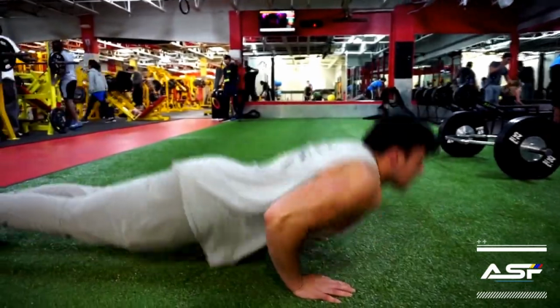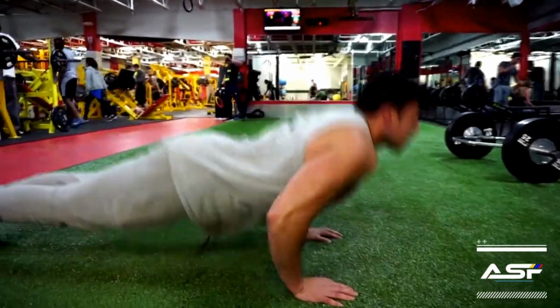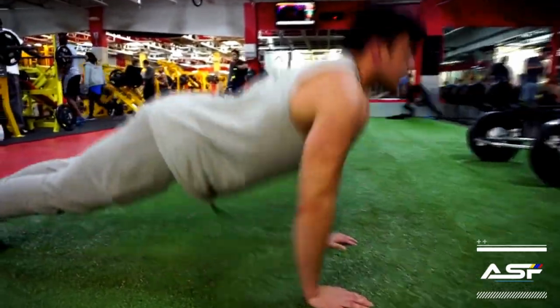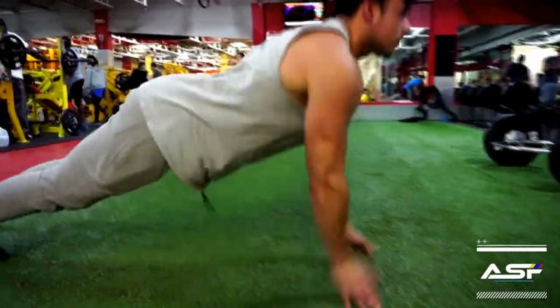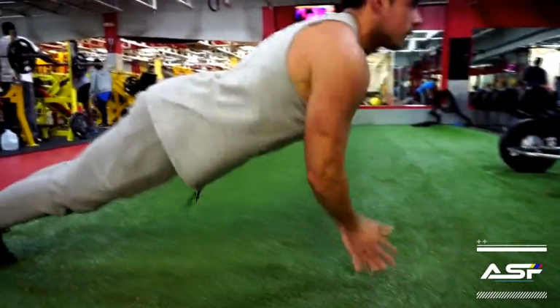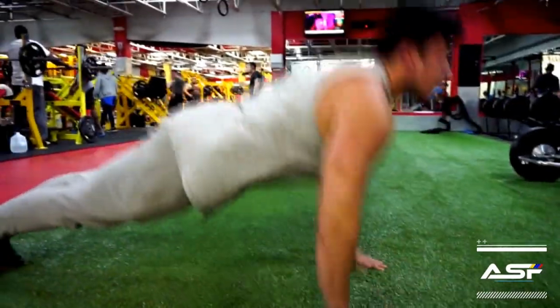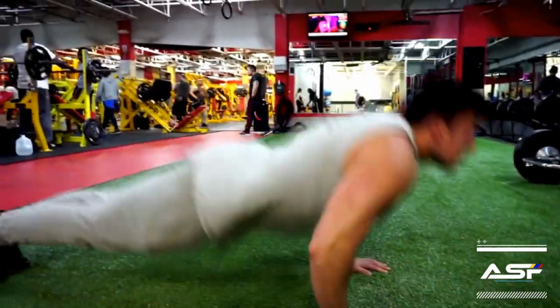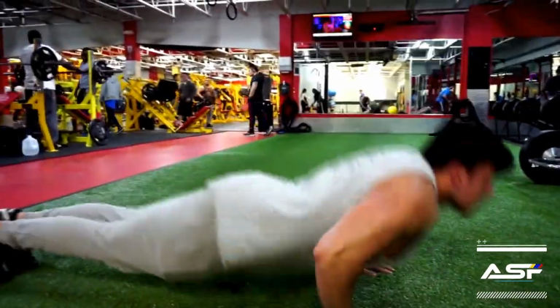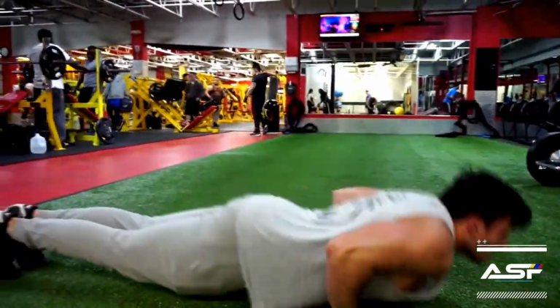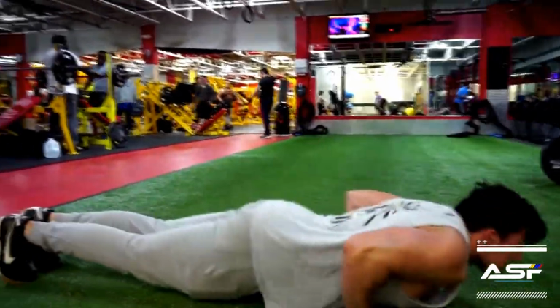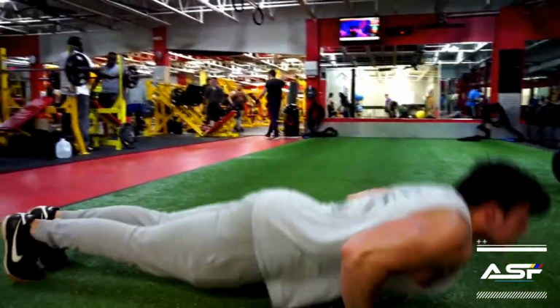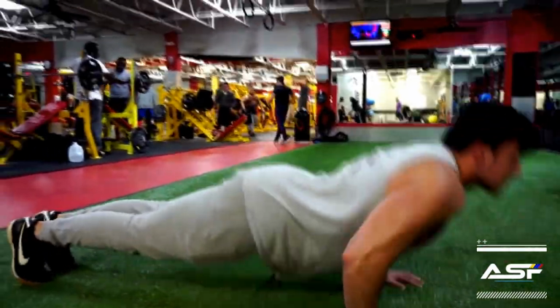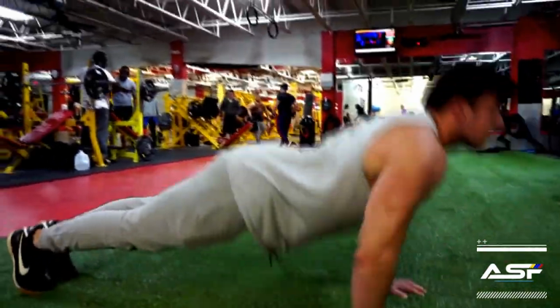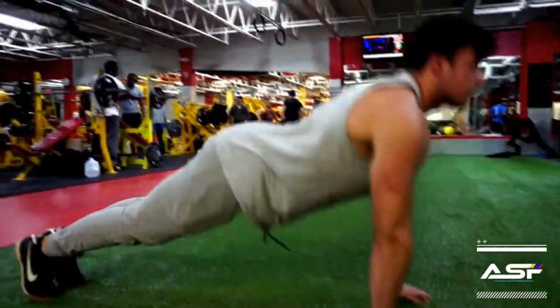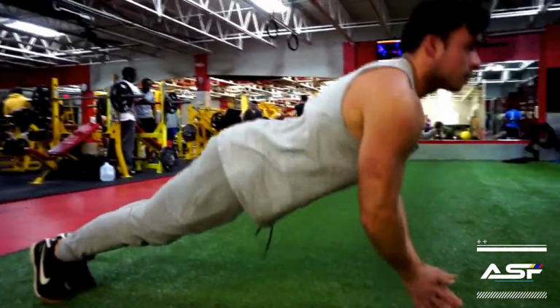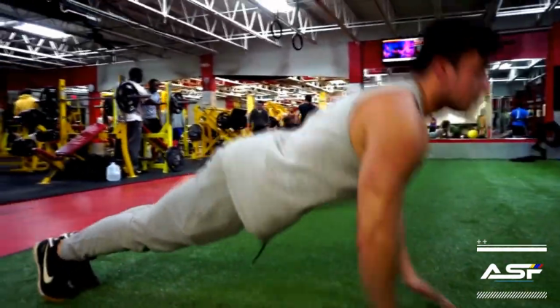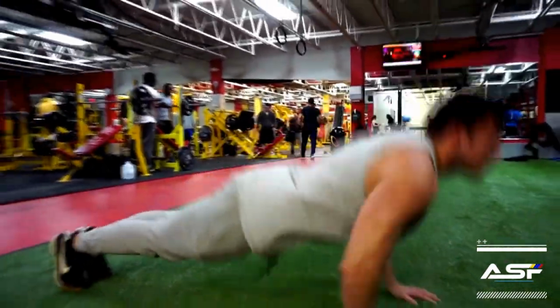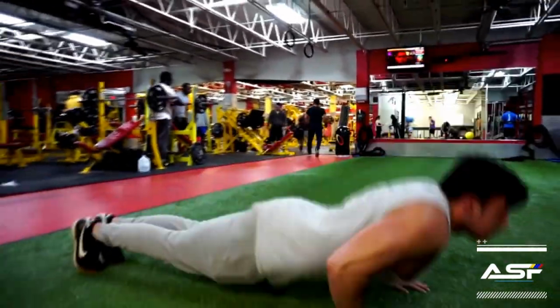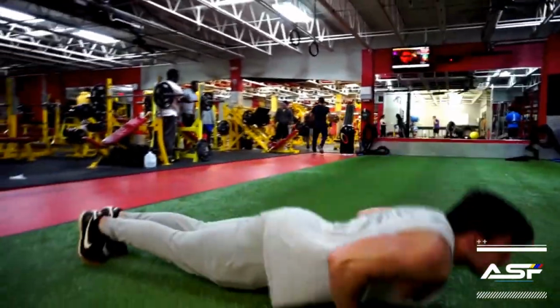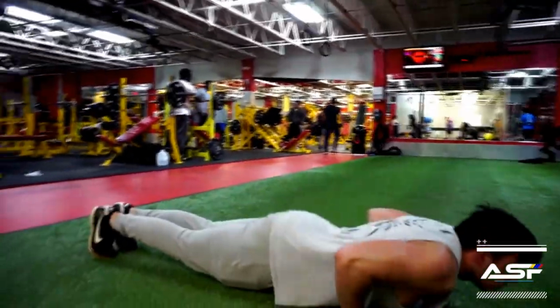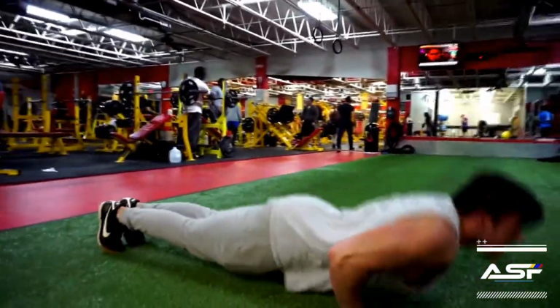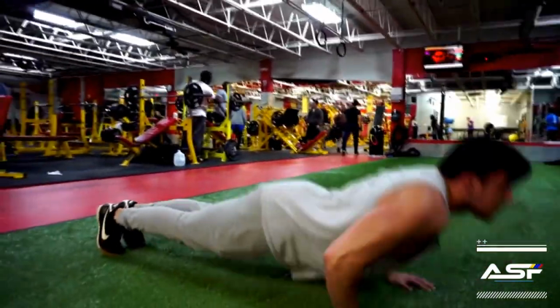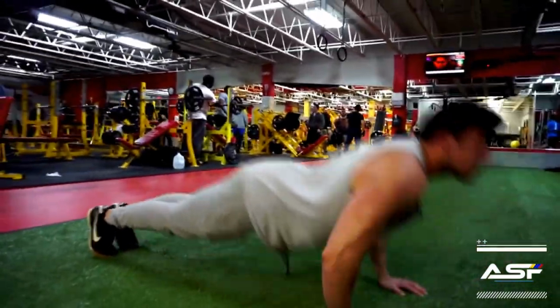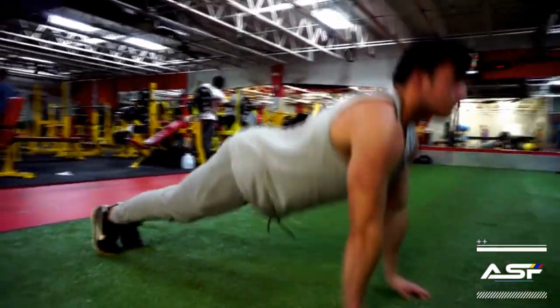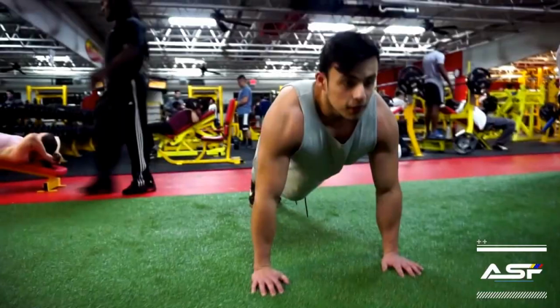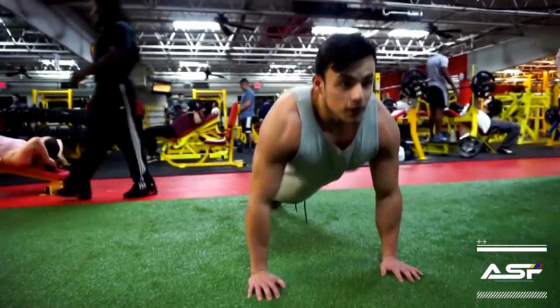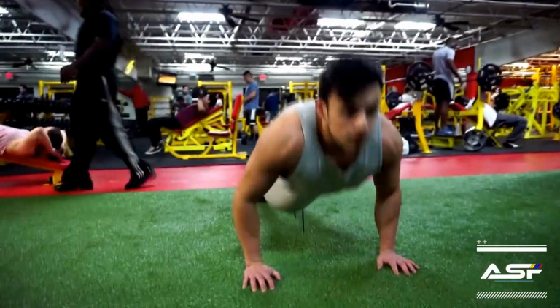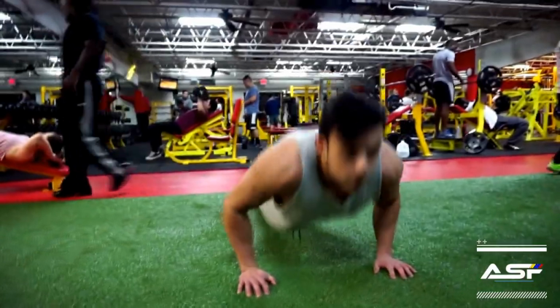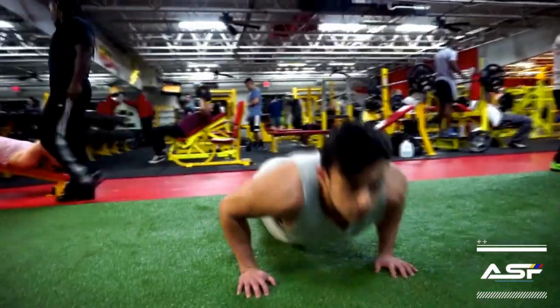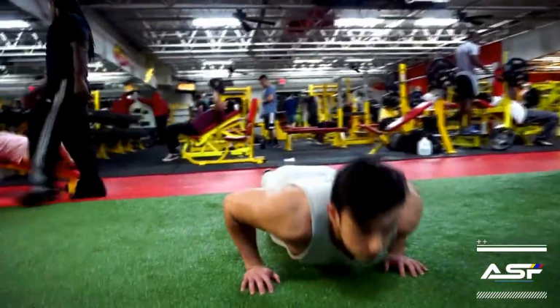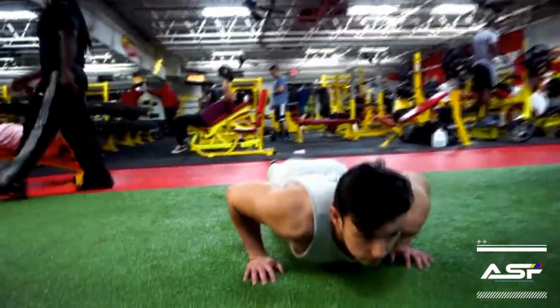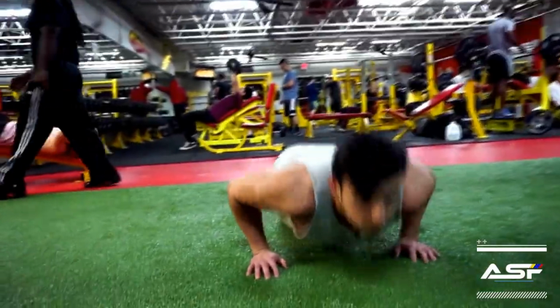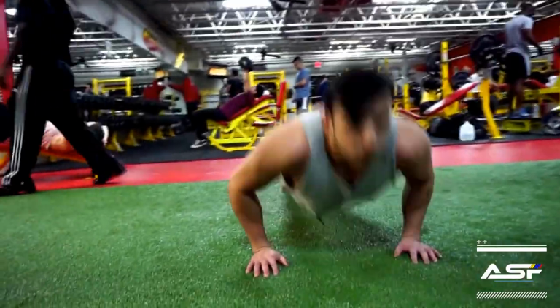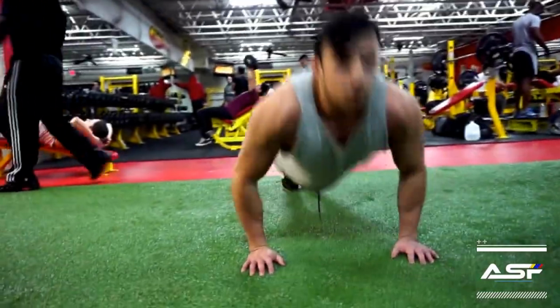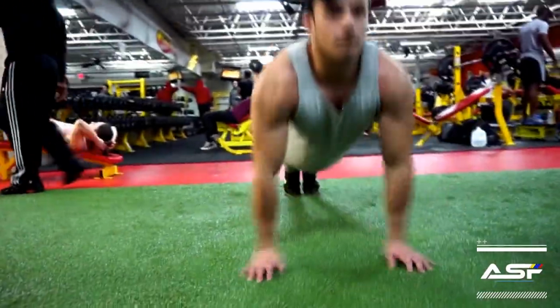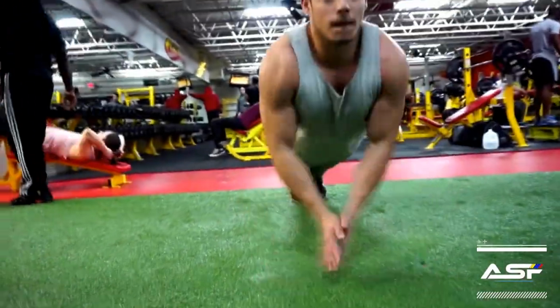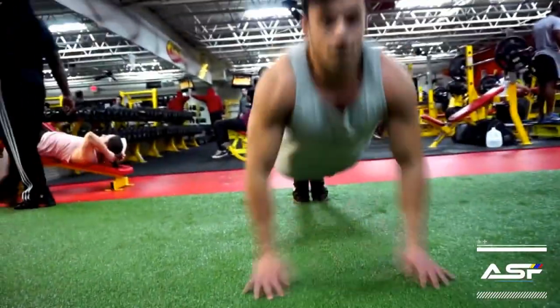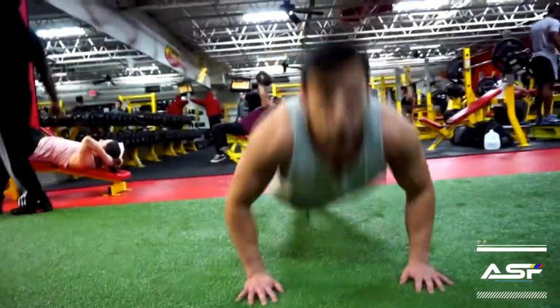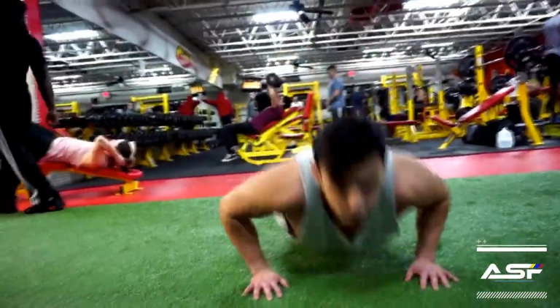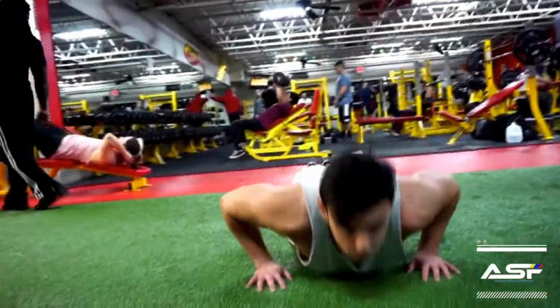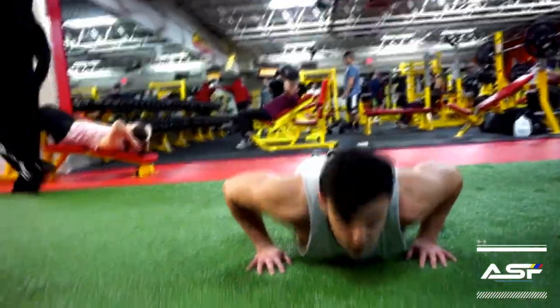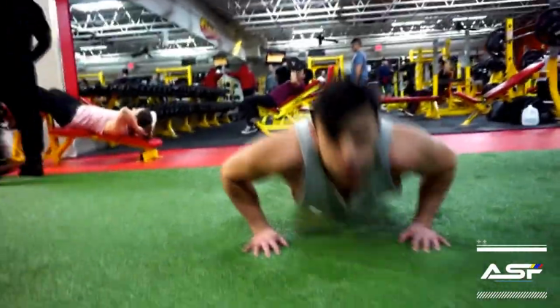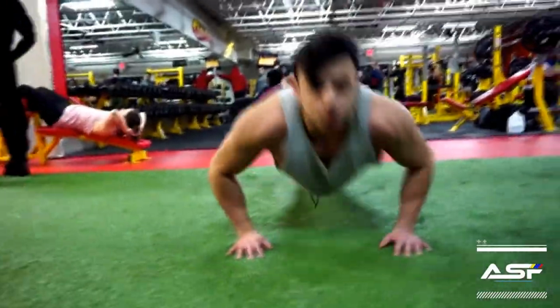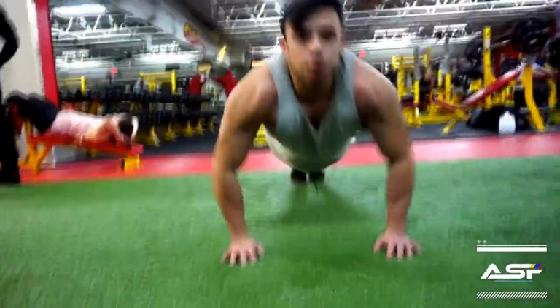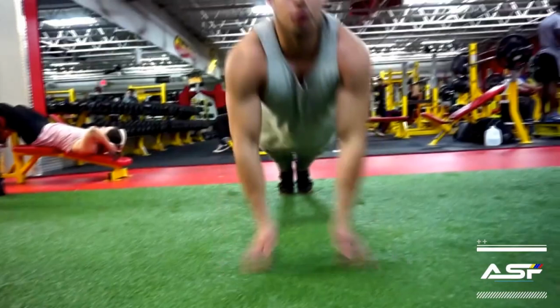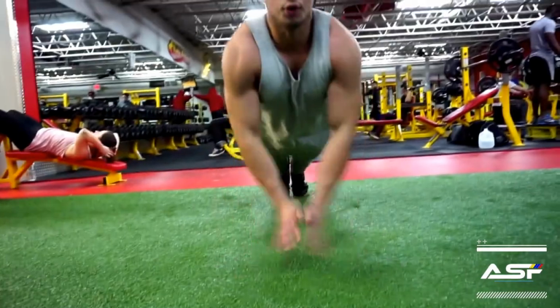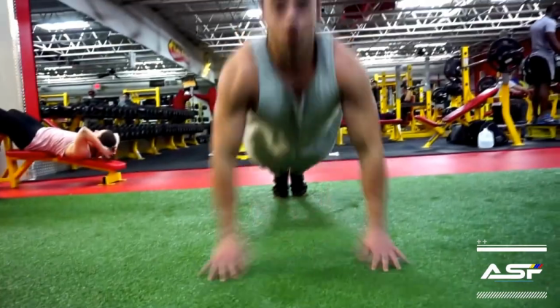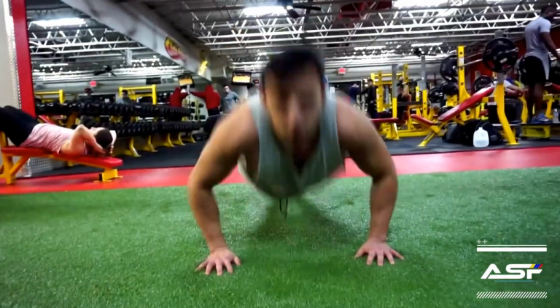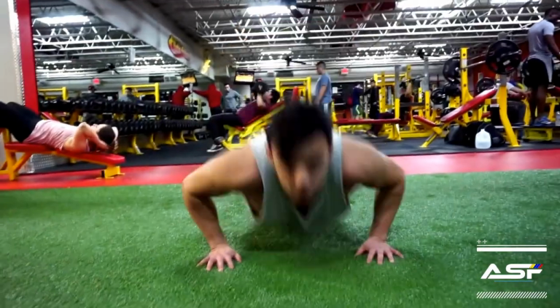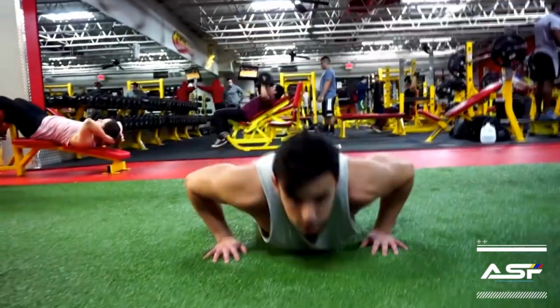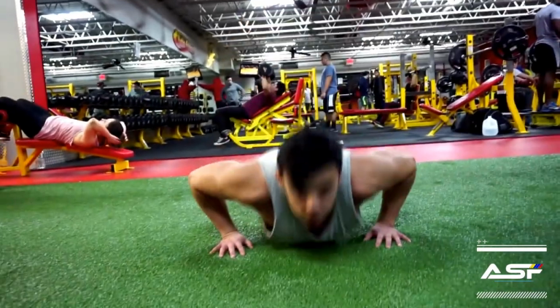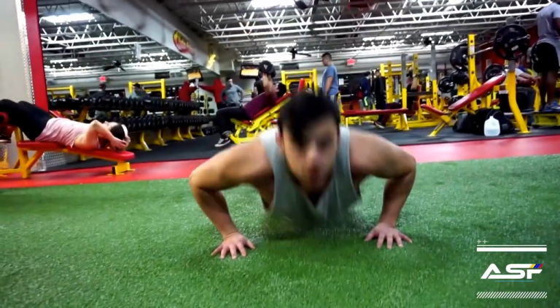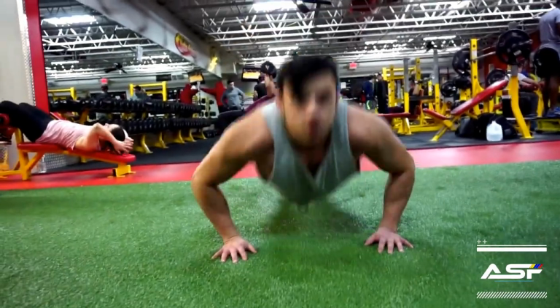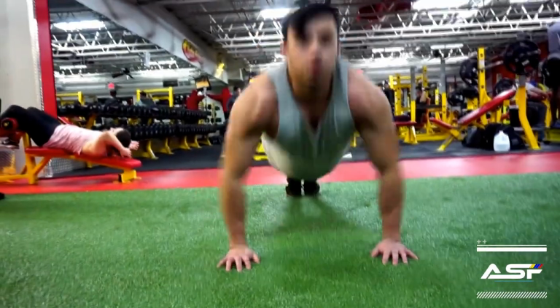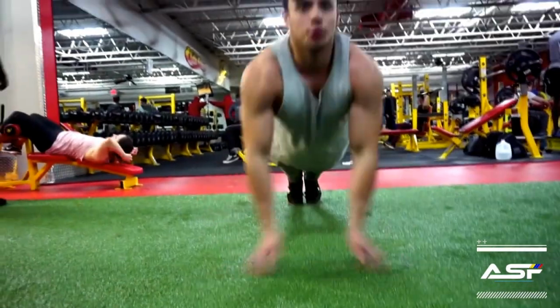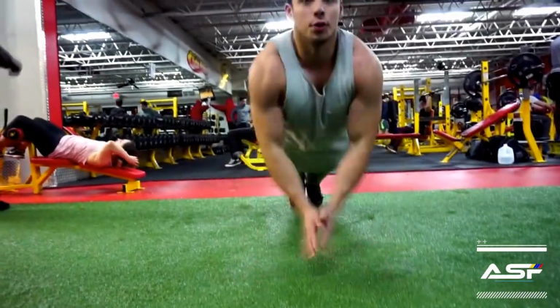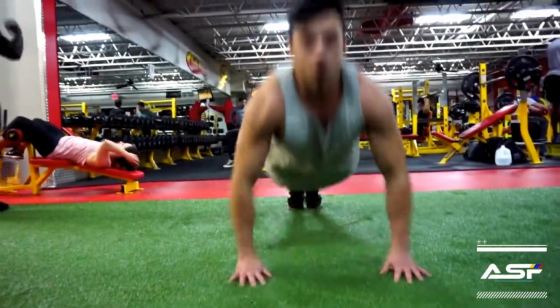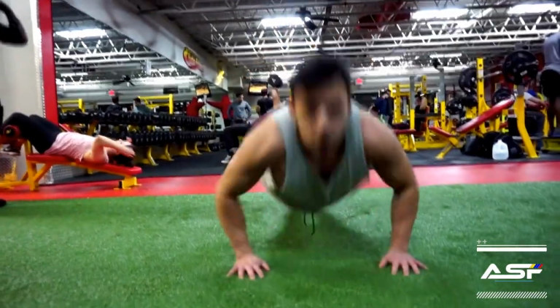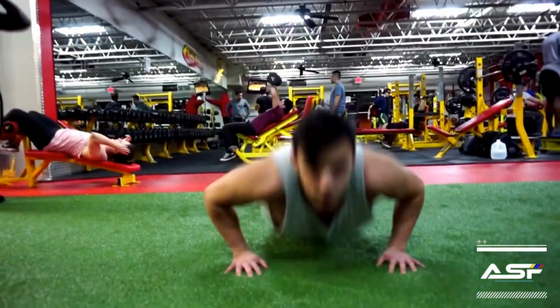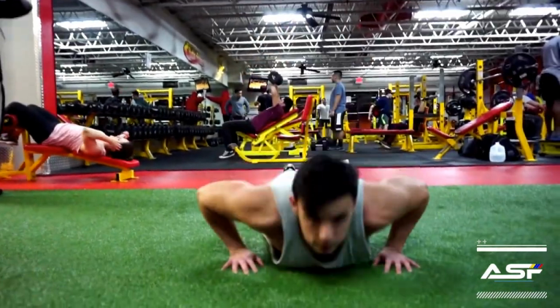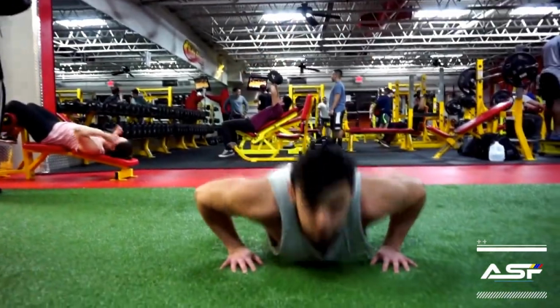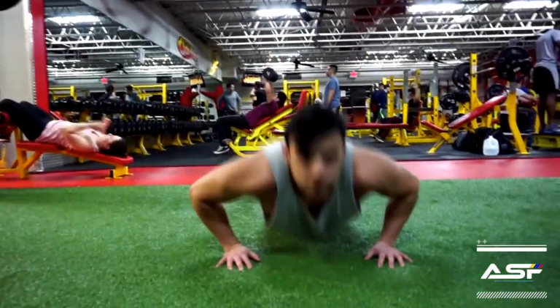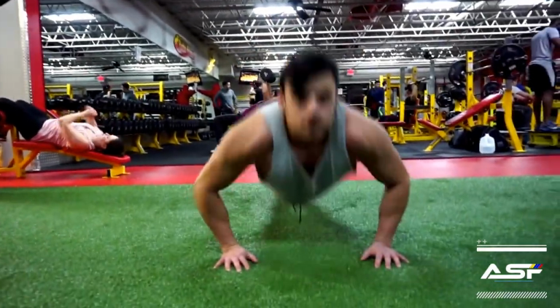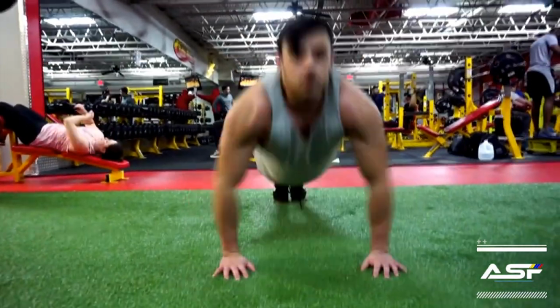Alright guys, so here warming up with some flat push-ups. You know it's always important to warm up the muscle — get it ready and primed for the working set we're about to do.